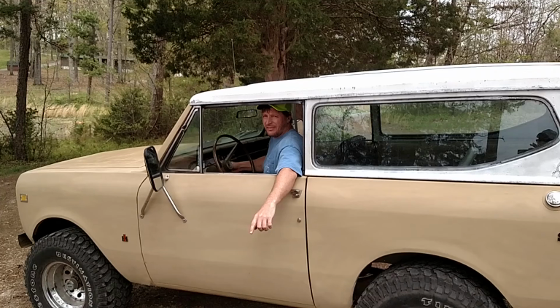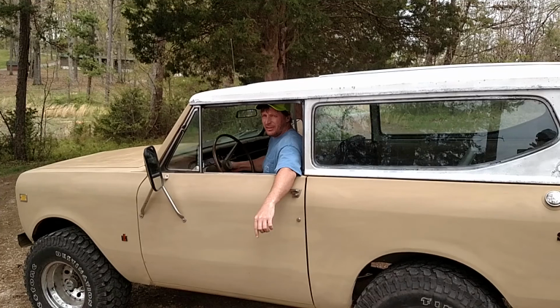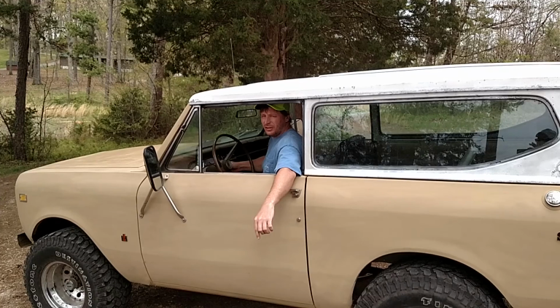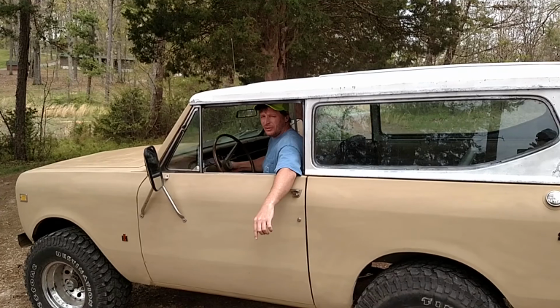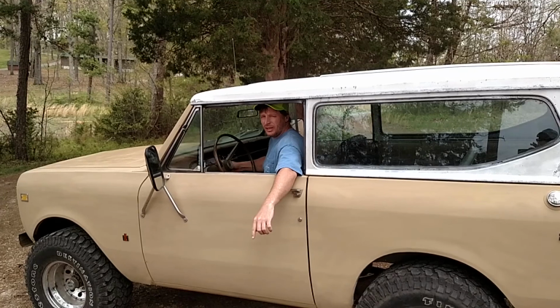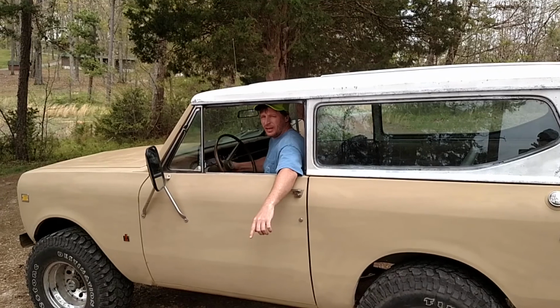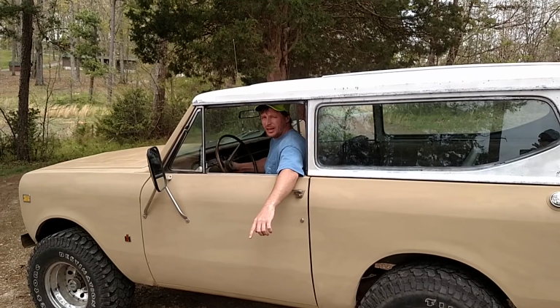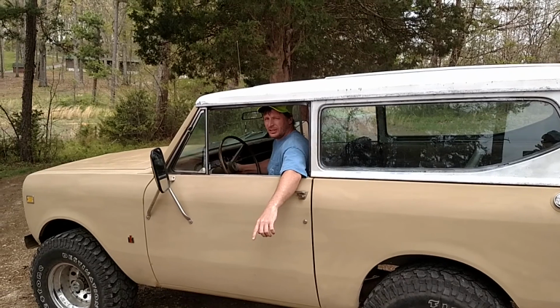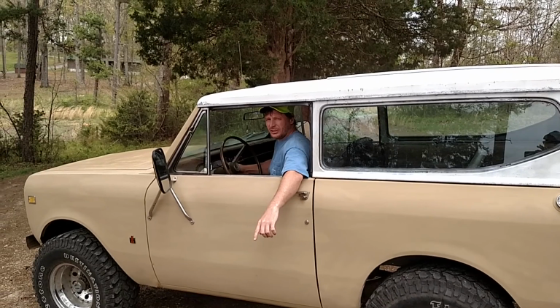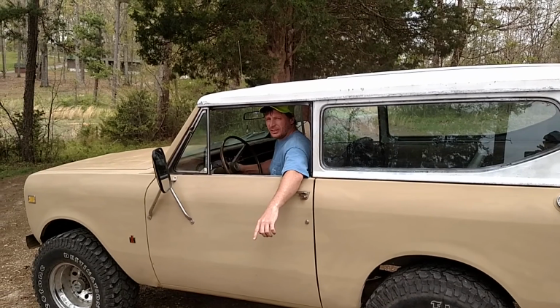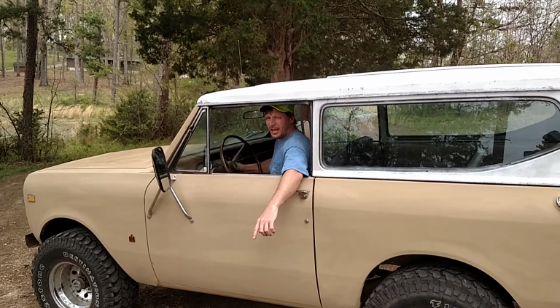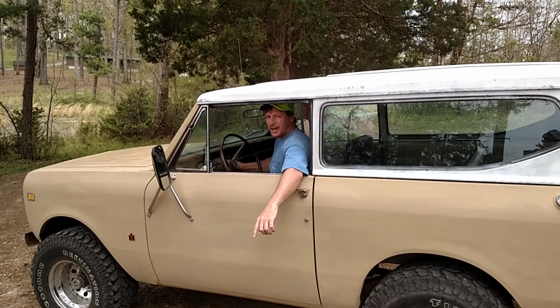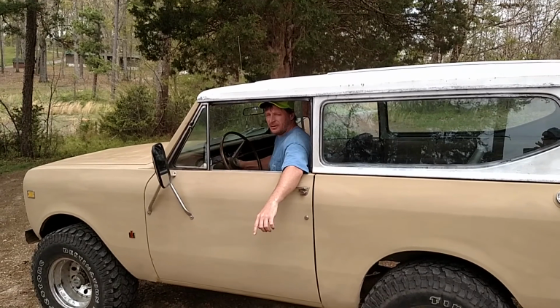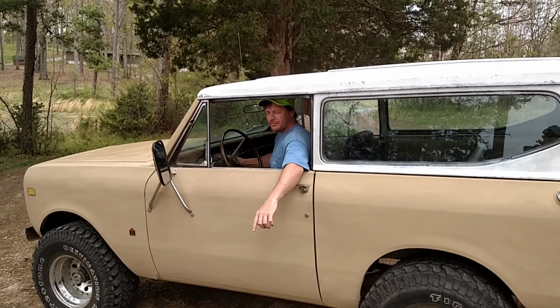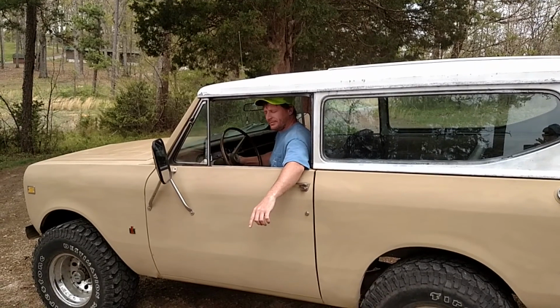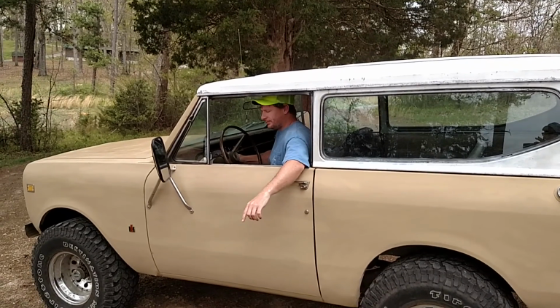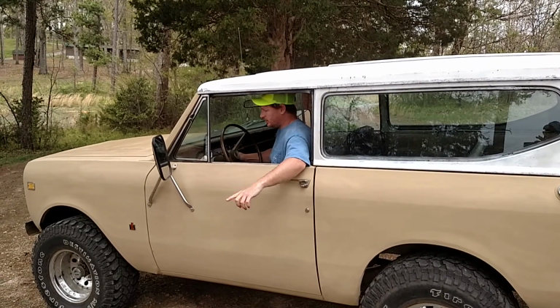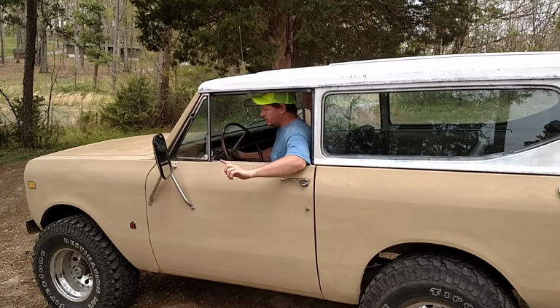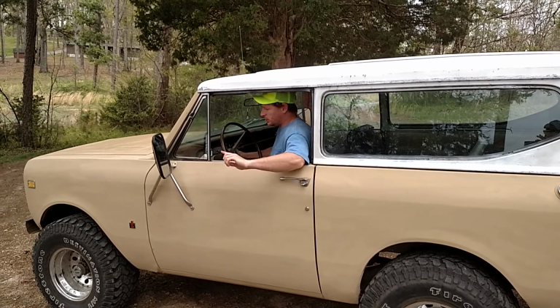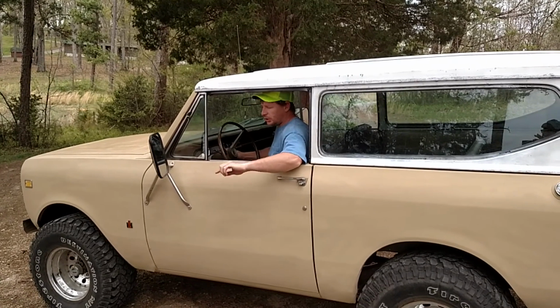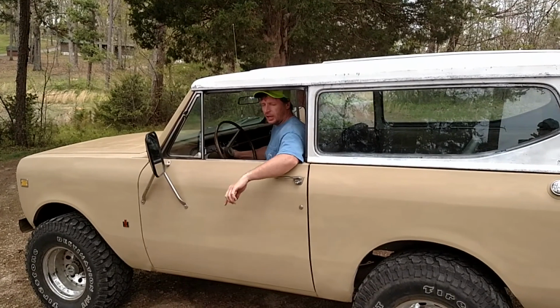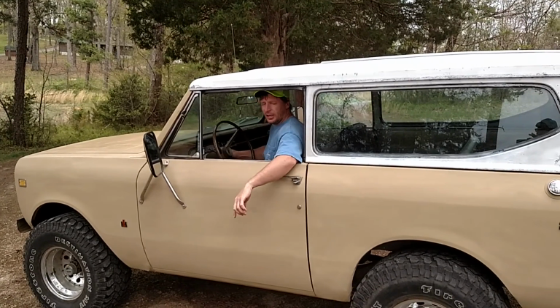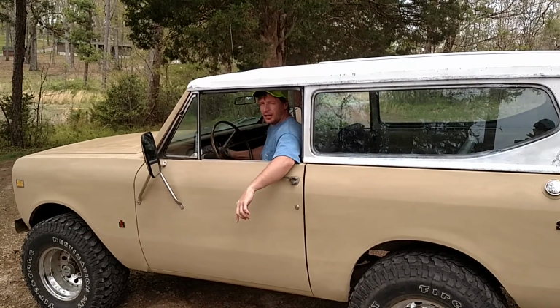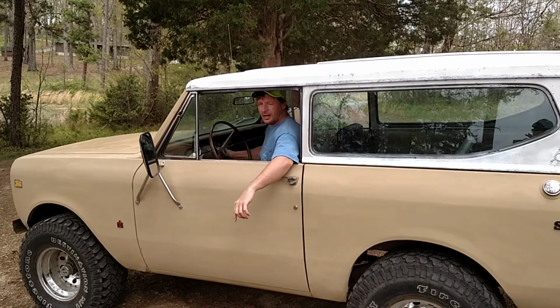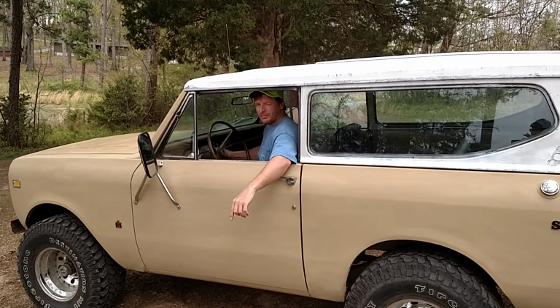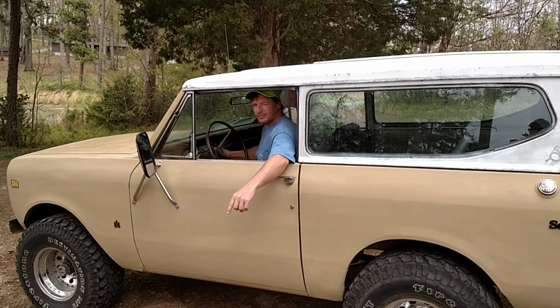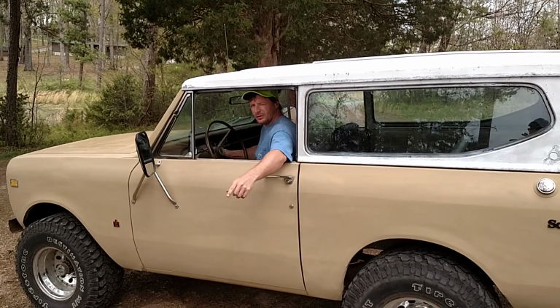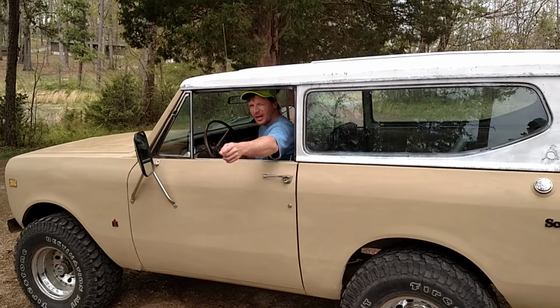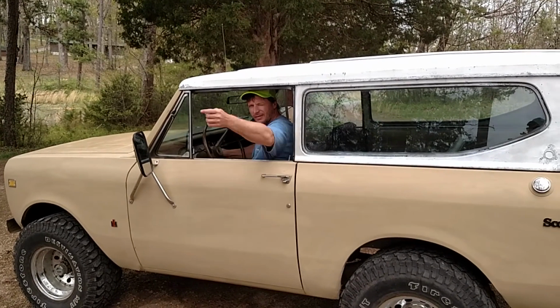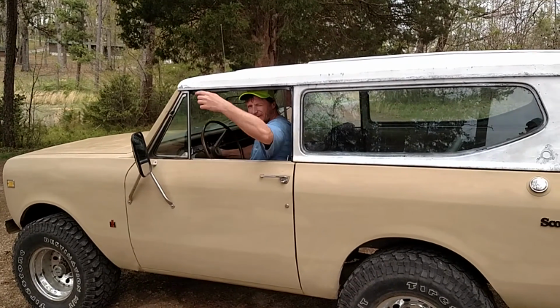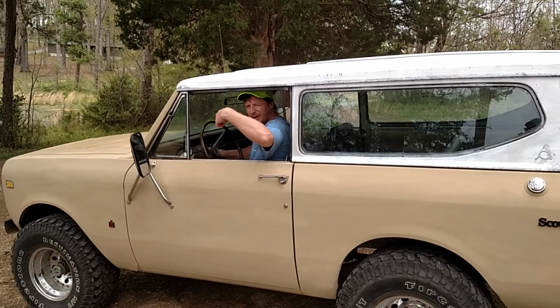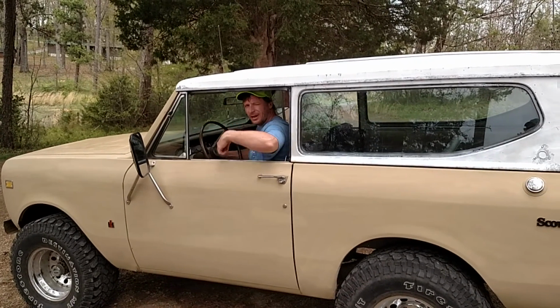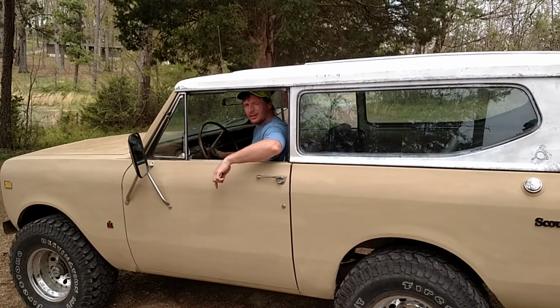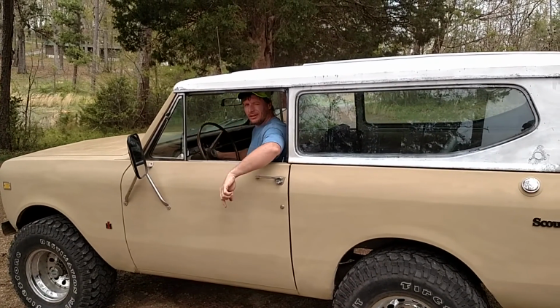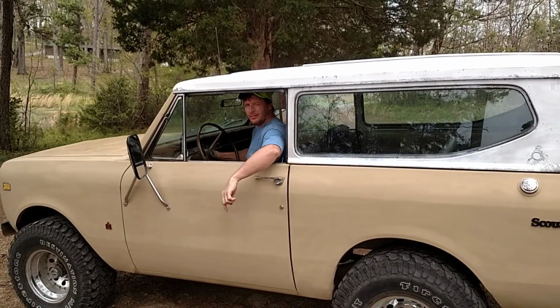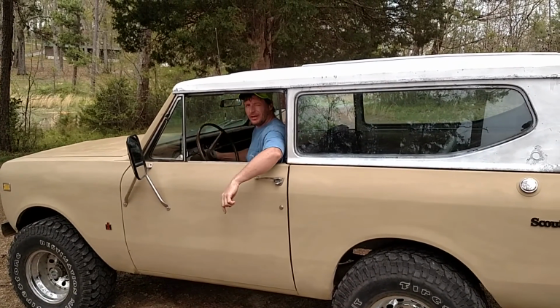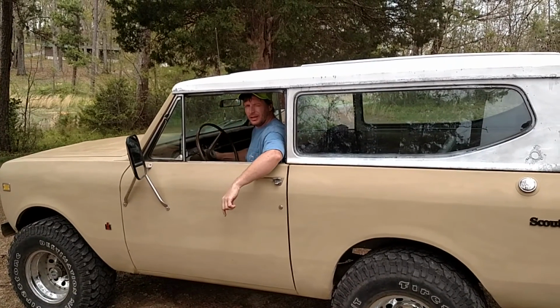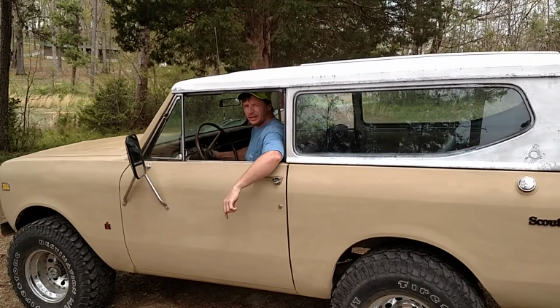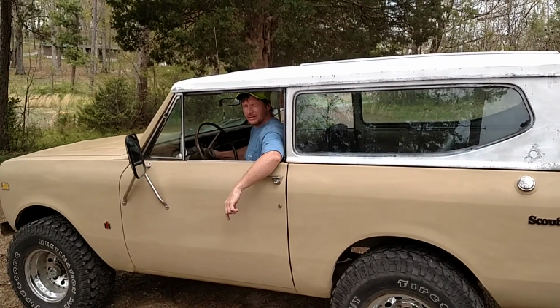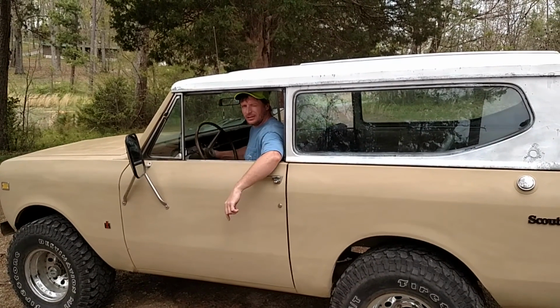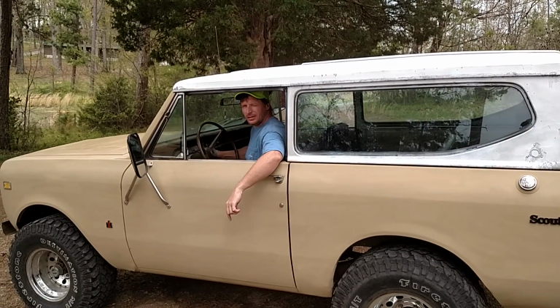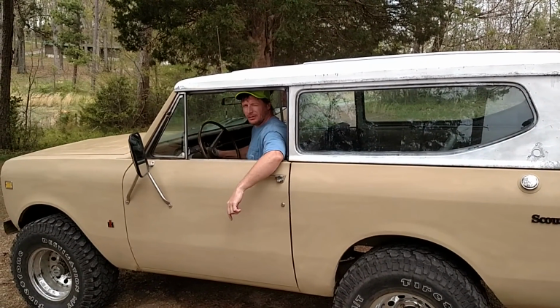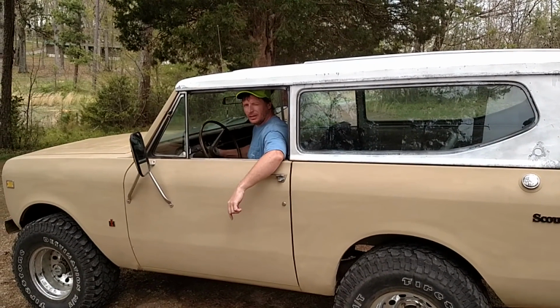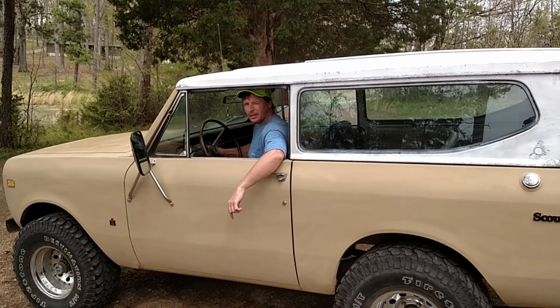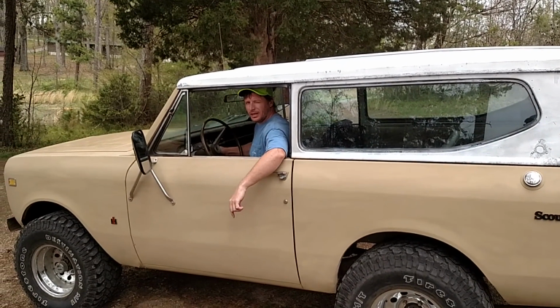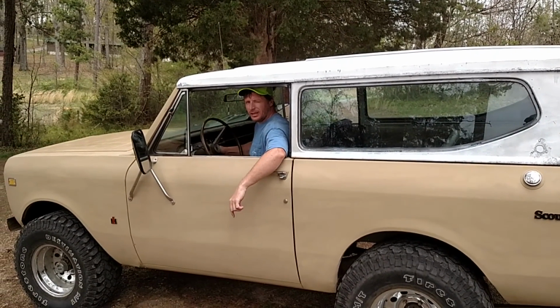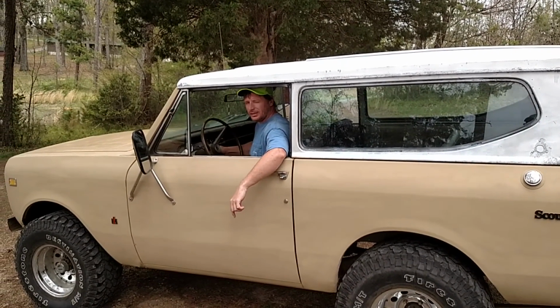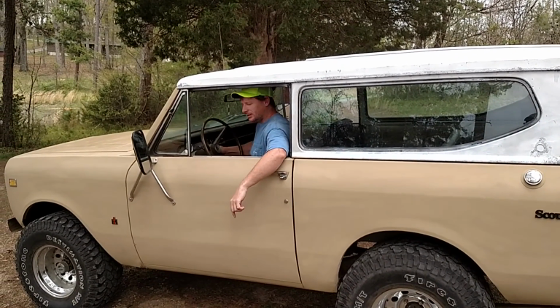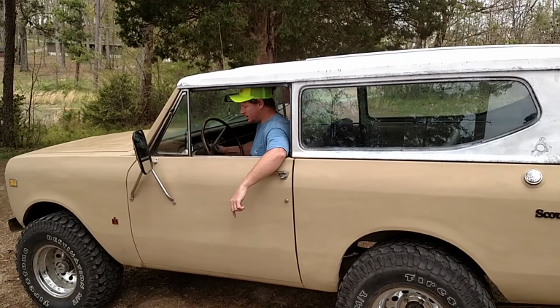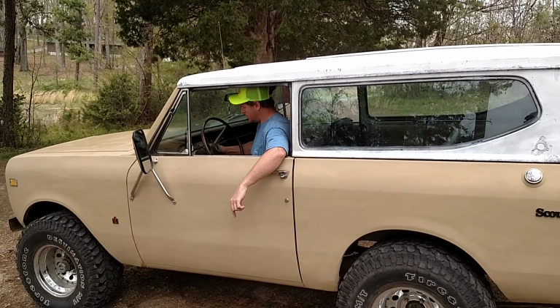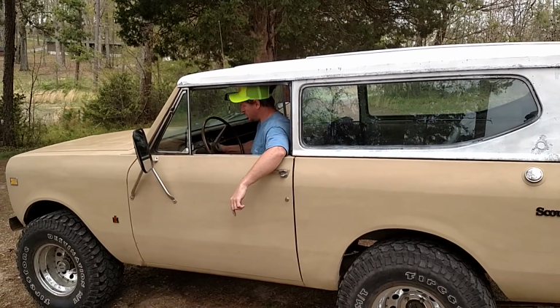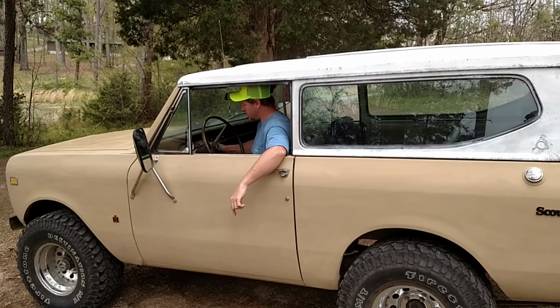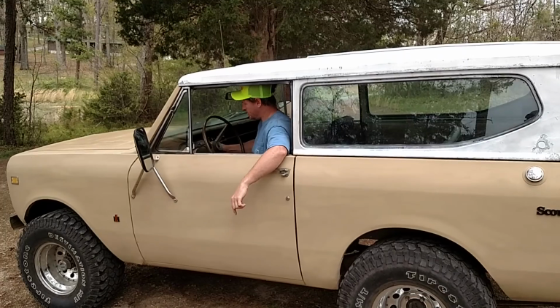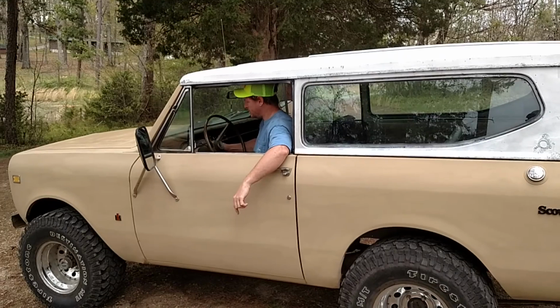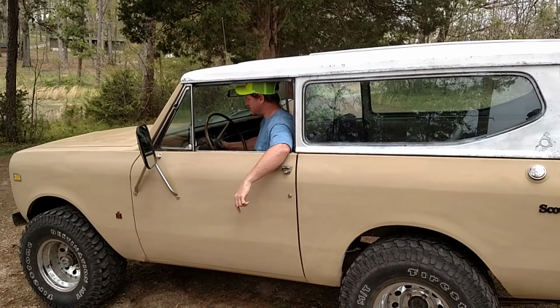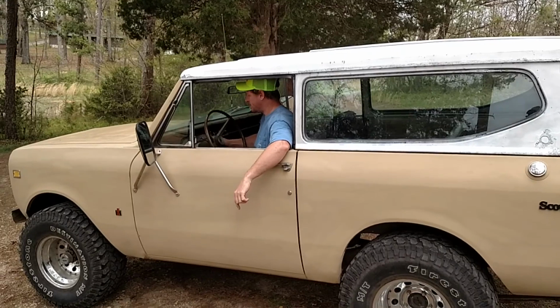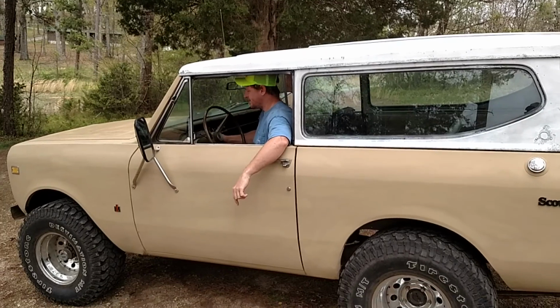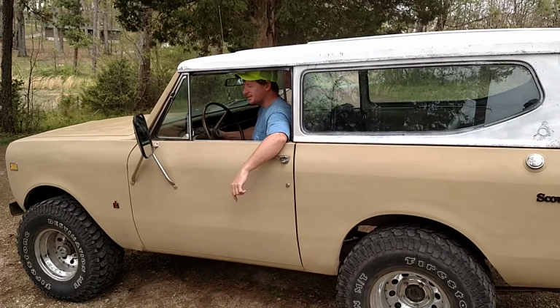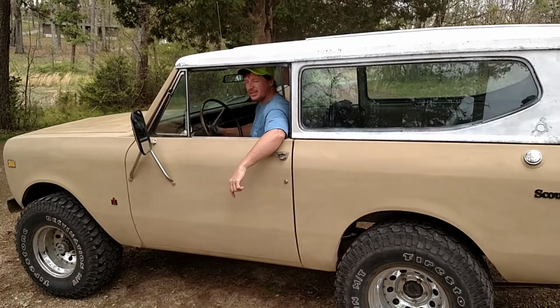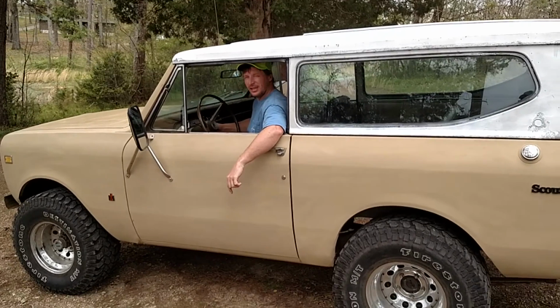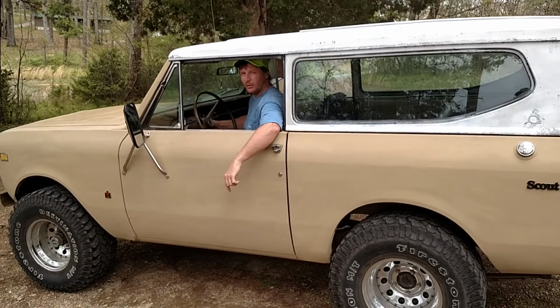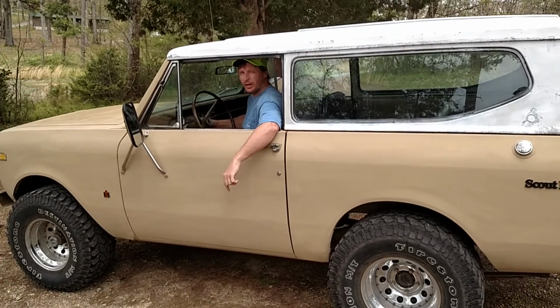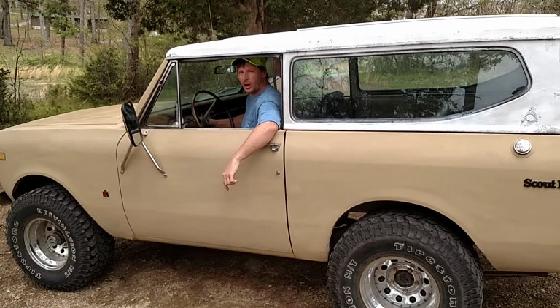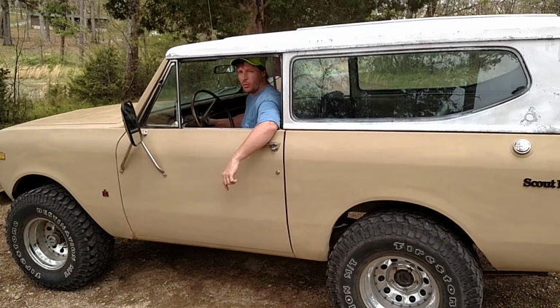Heavy 2 International Scout. I'm going to start it up, drive it around a little bit, let you see what it does. Here we go.